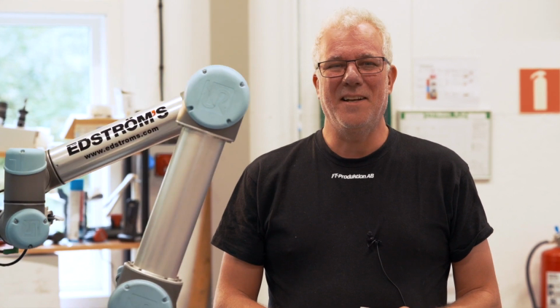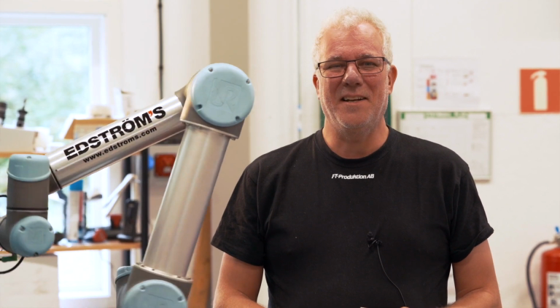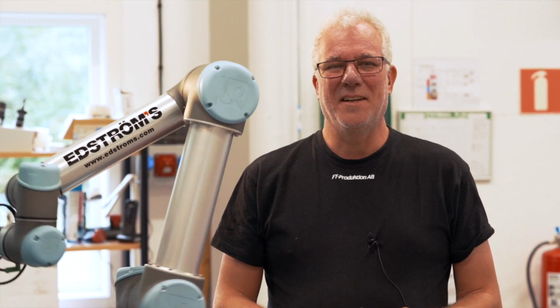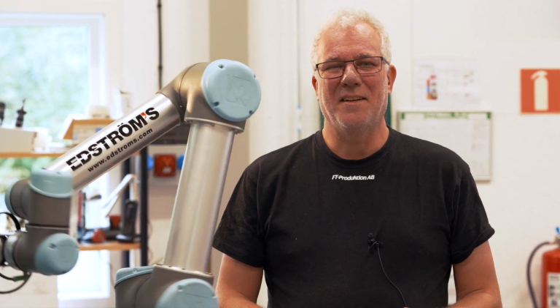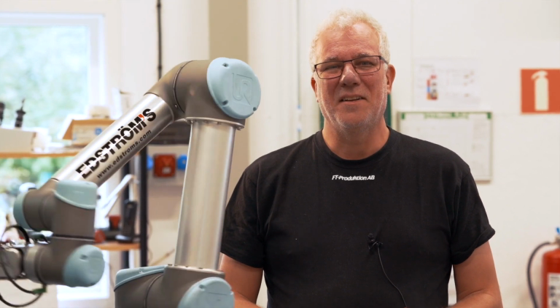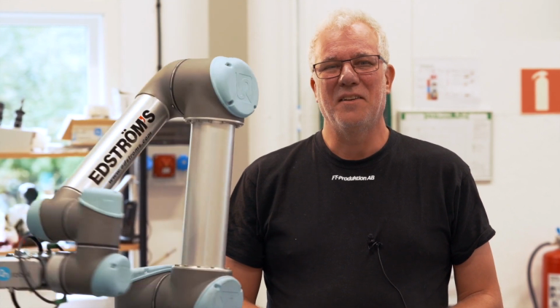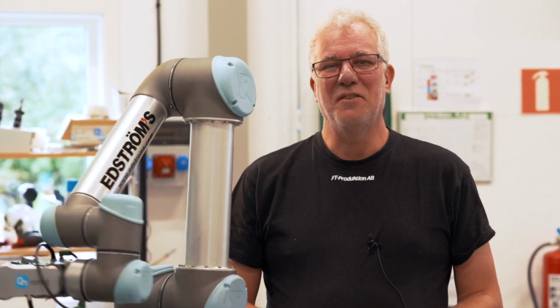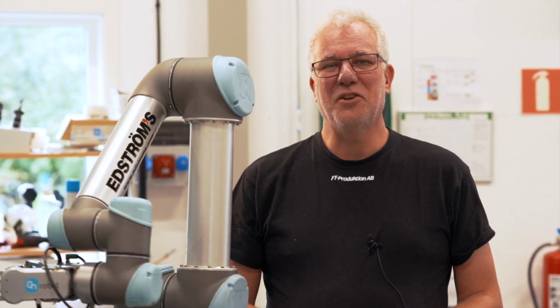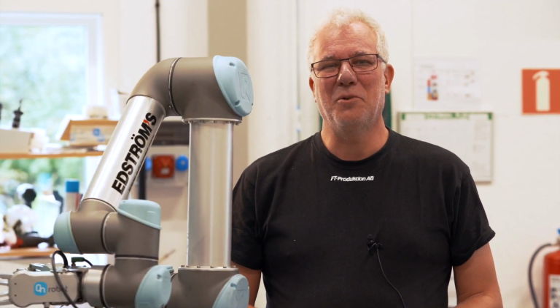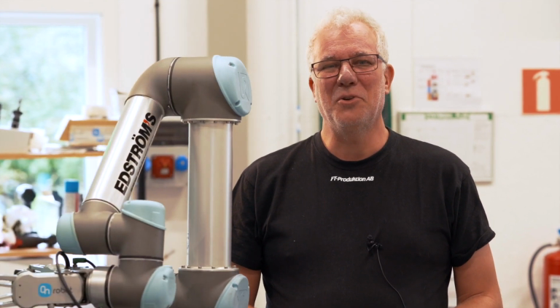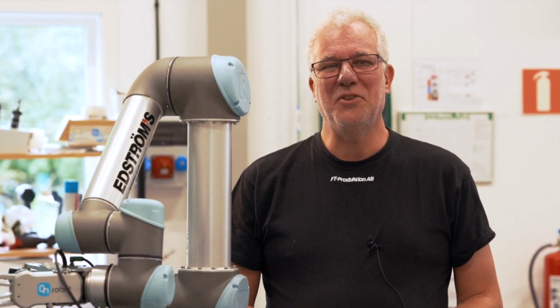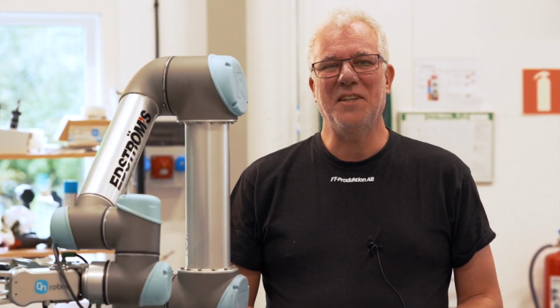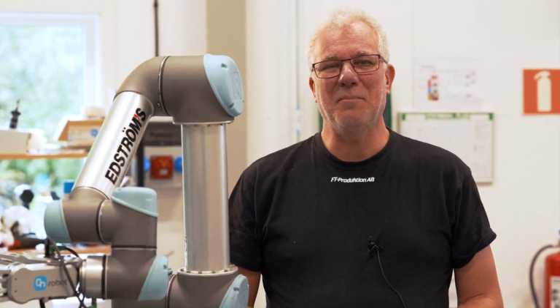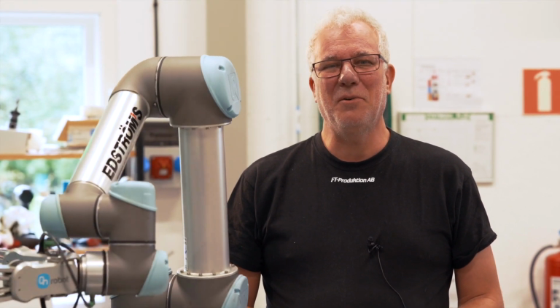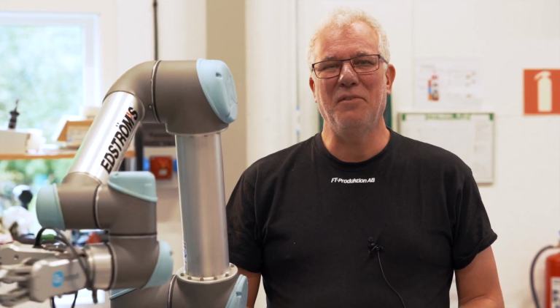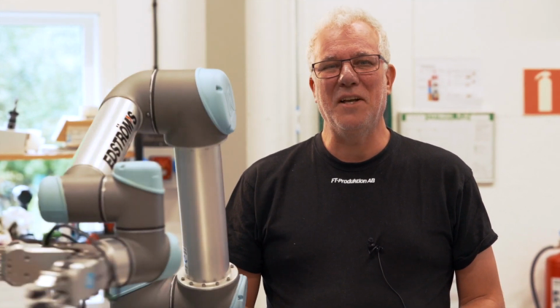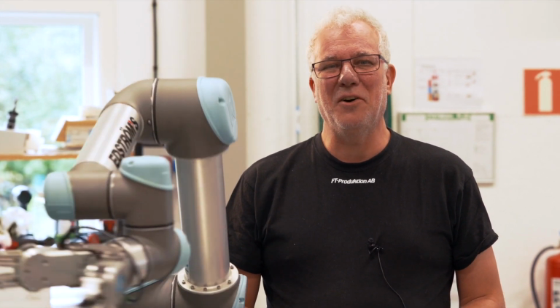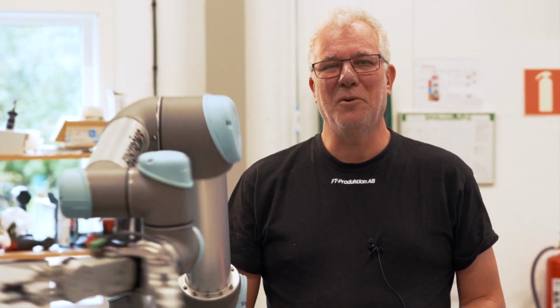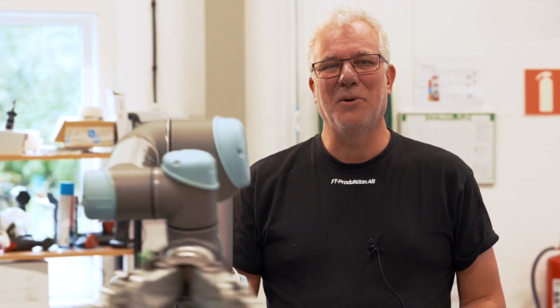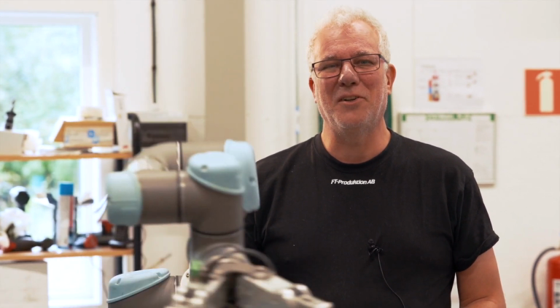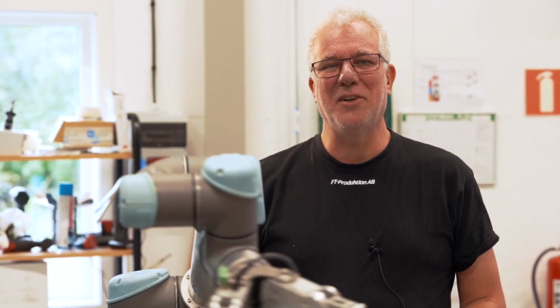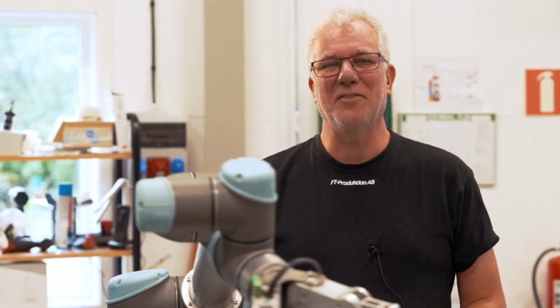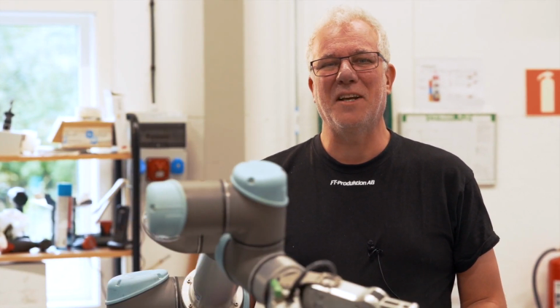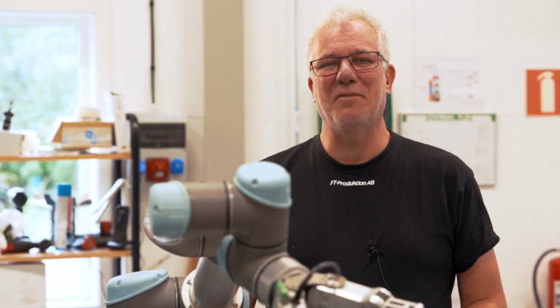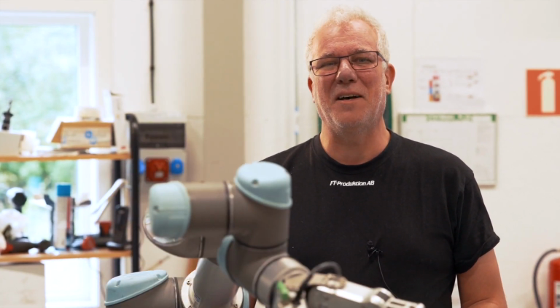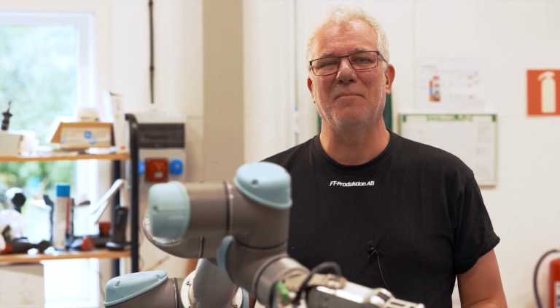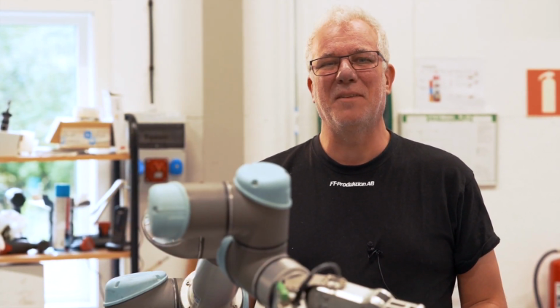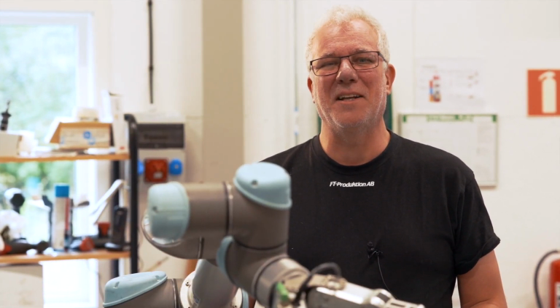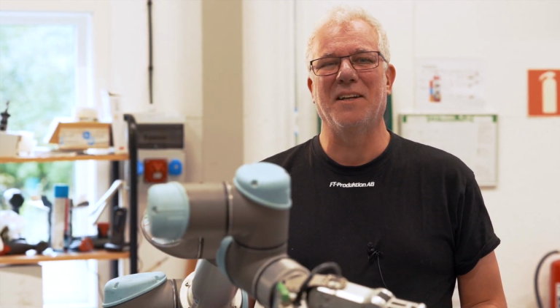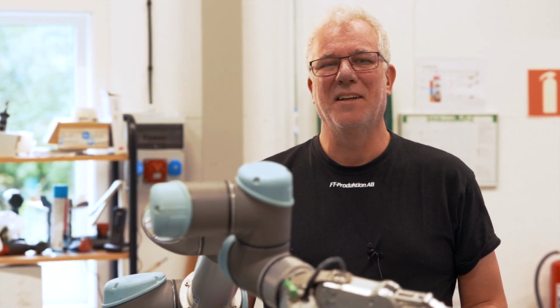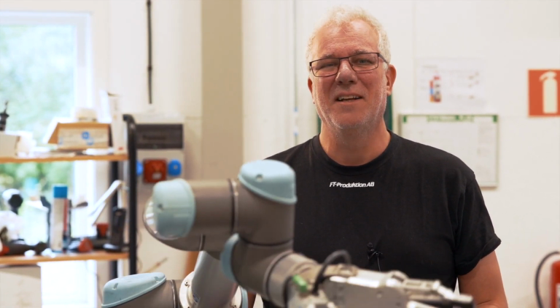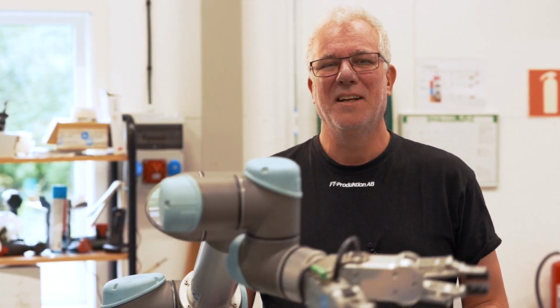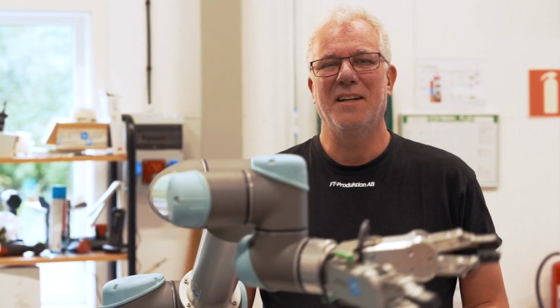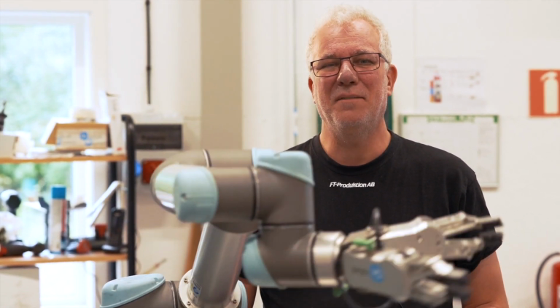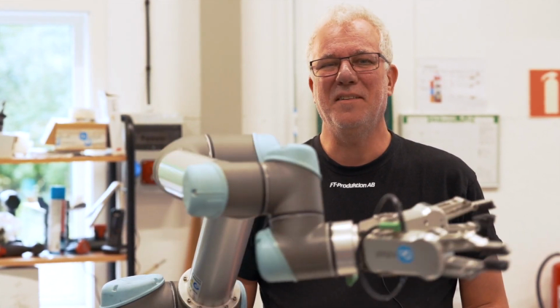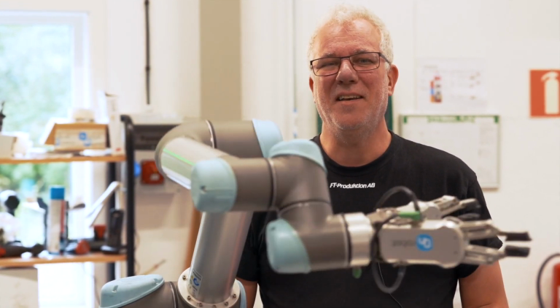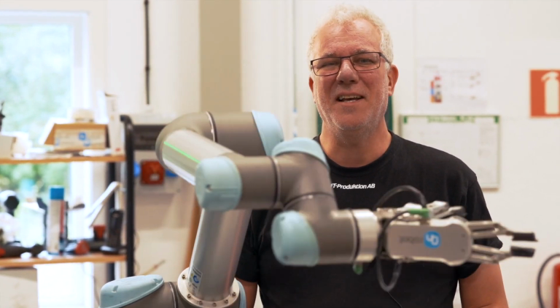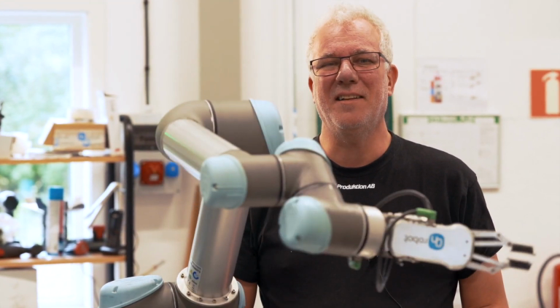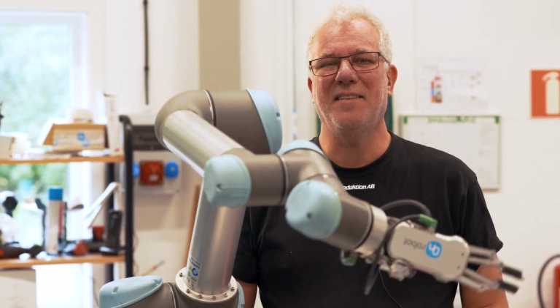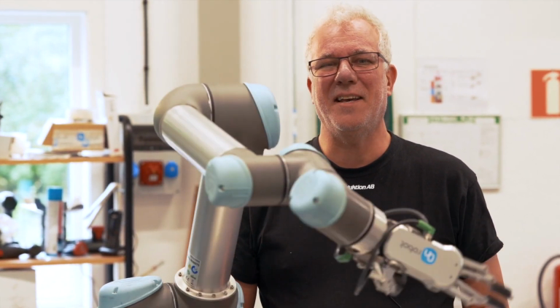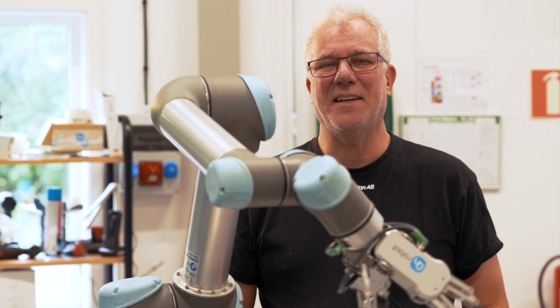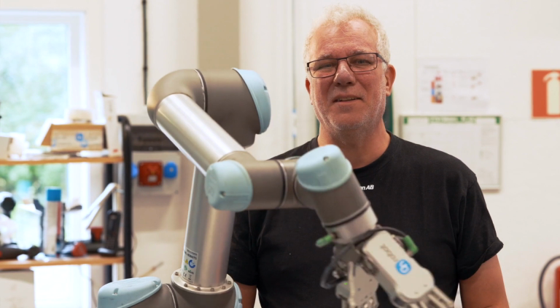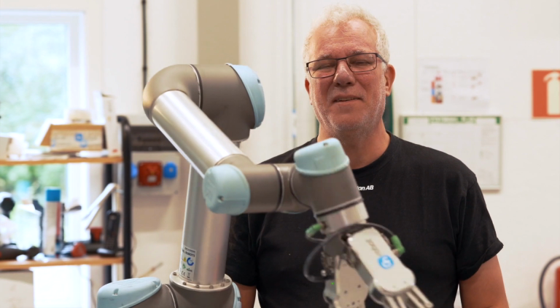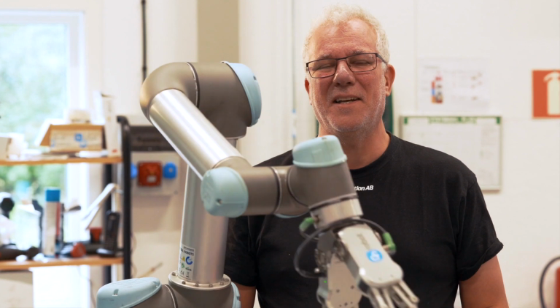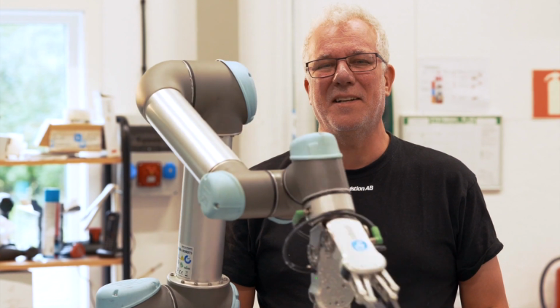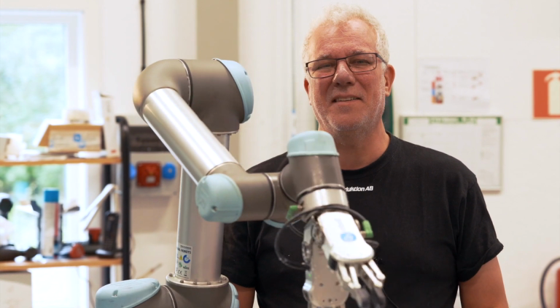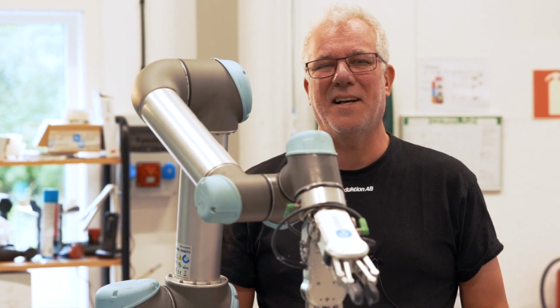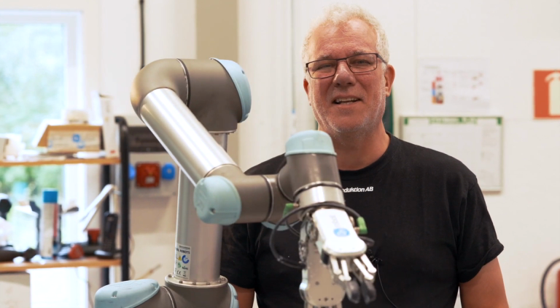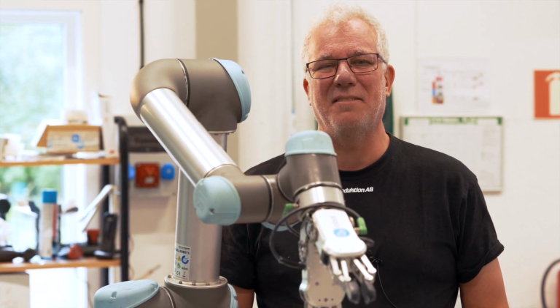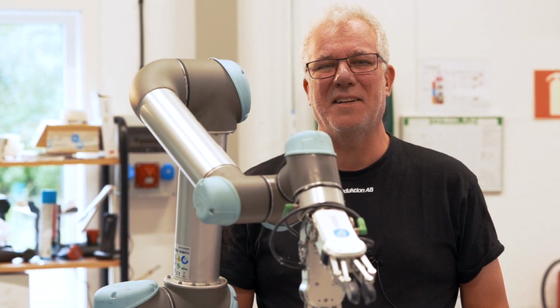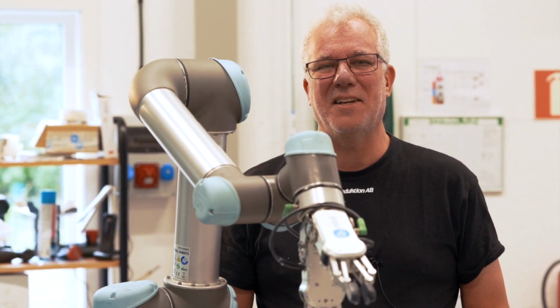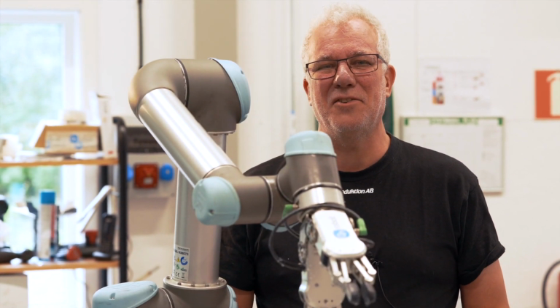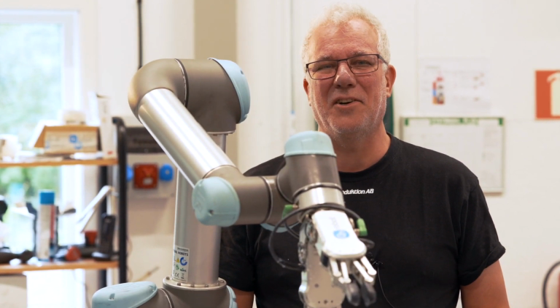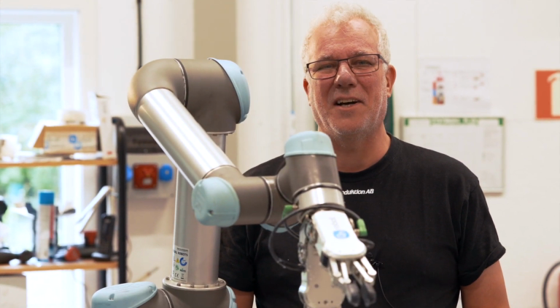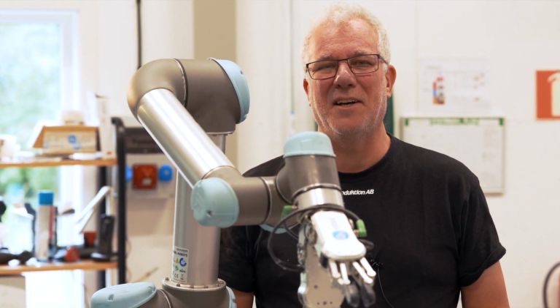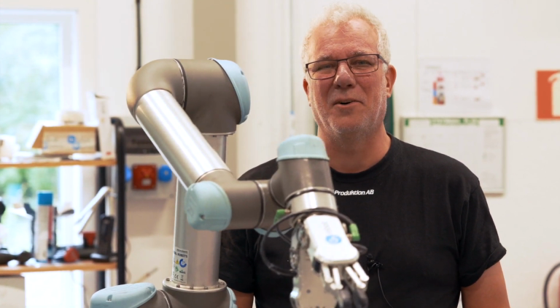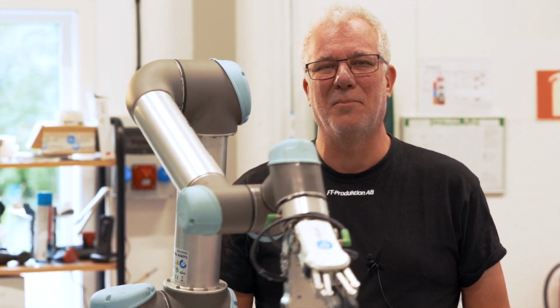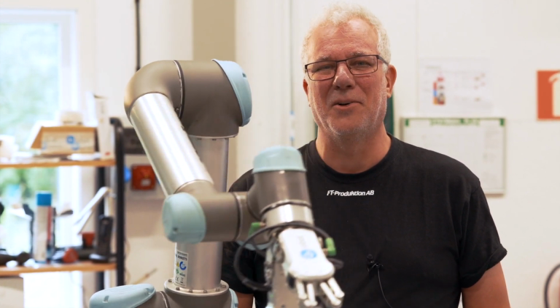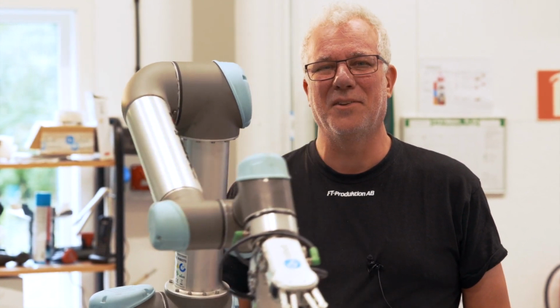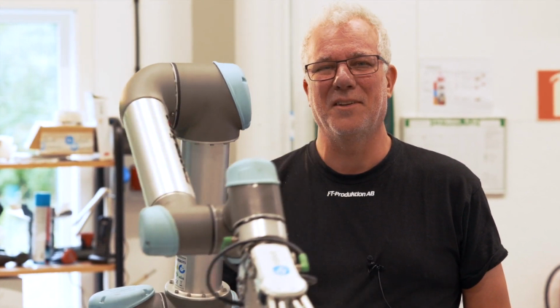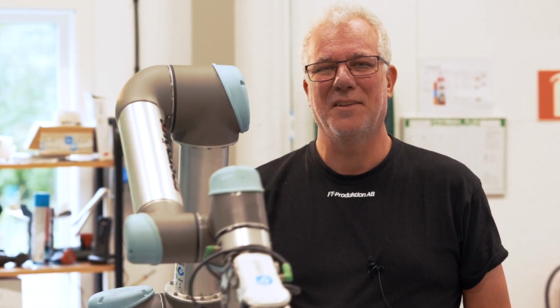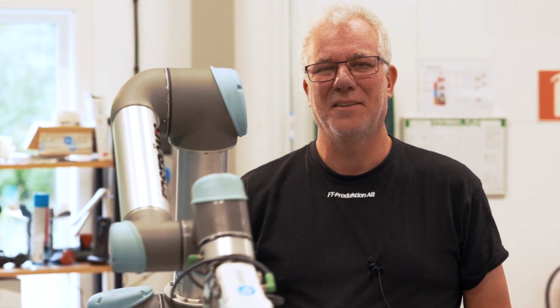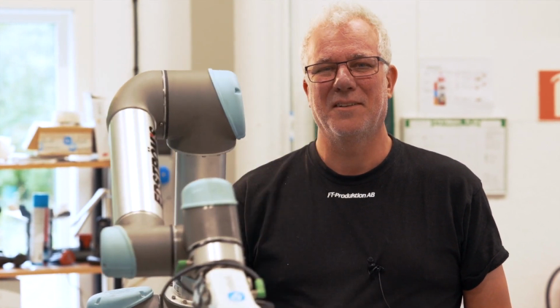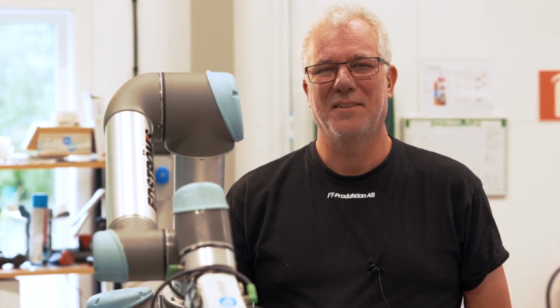It's exciting. We're going to look at several robotic solutions in the future. There are certainly more options we can program into the robot.